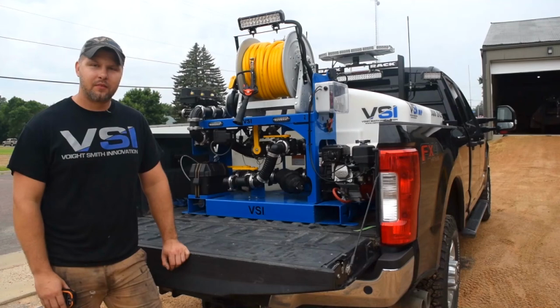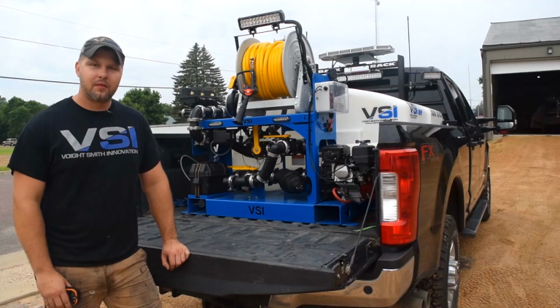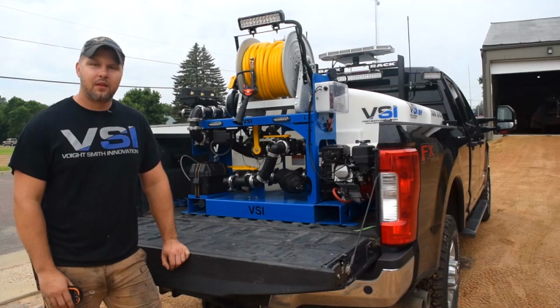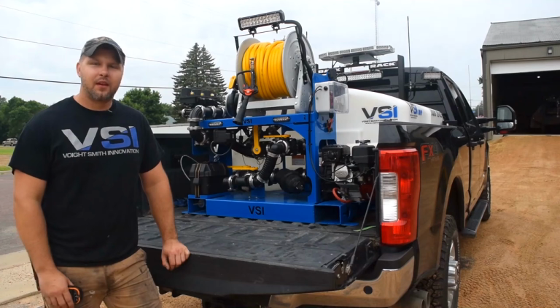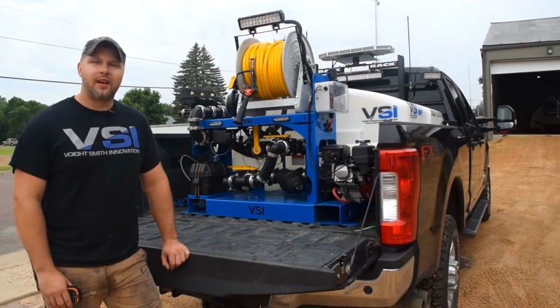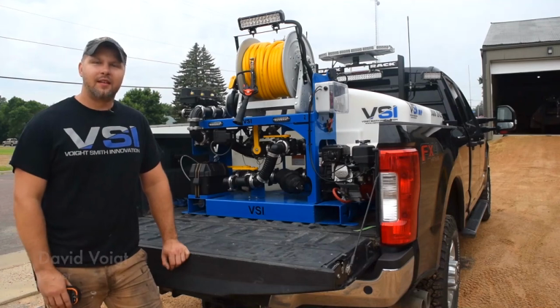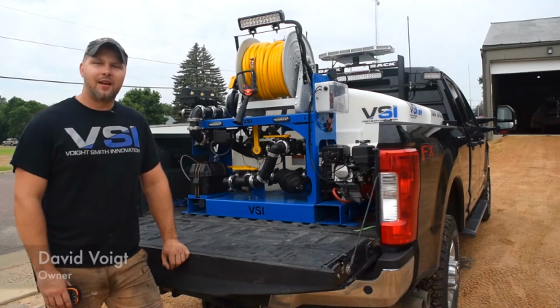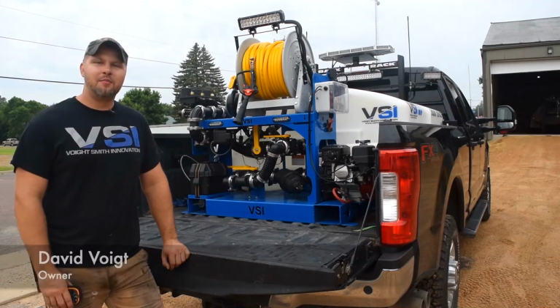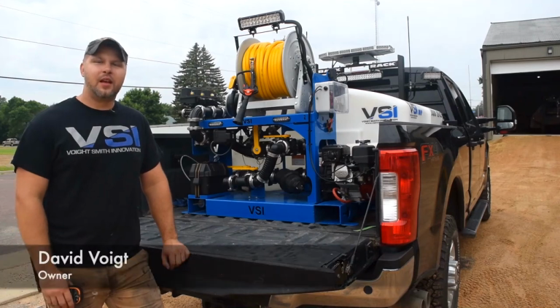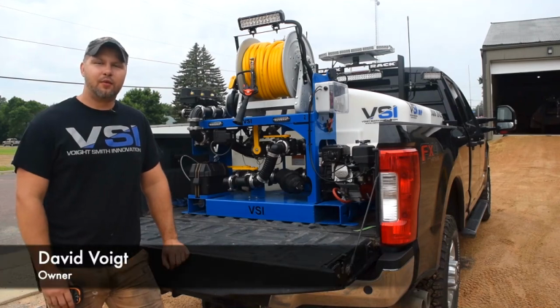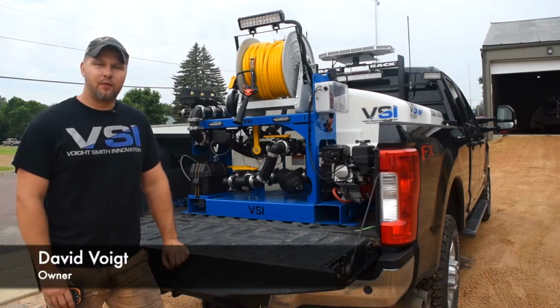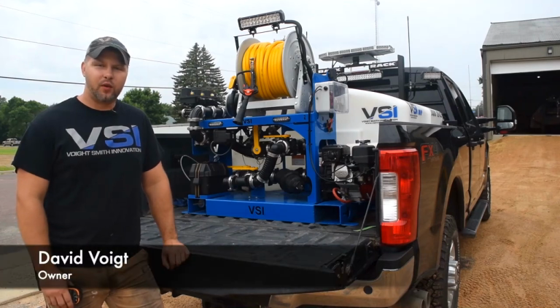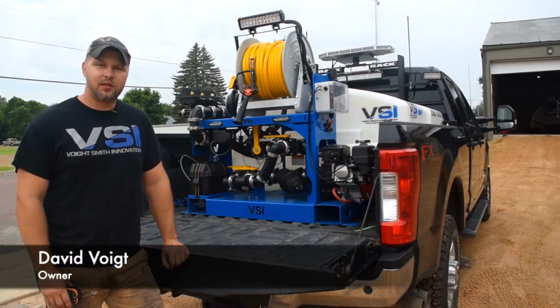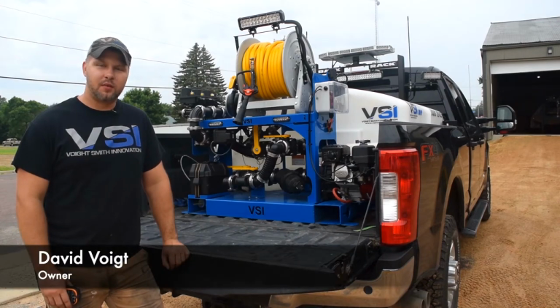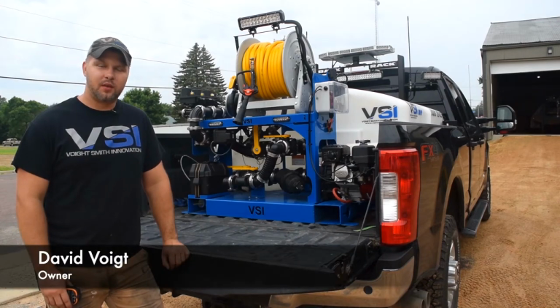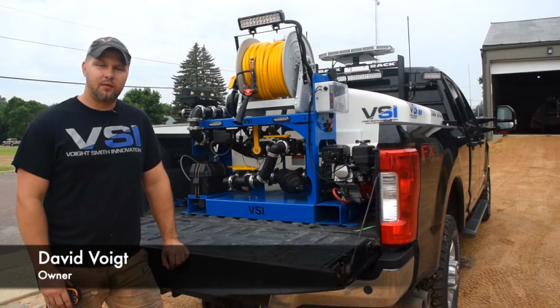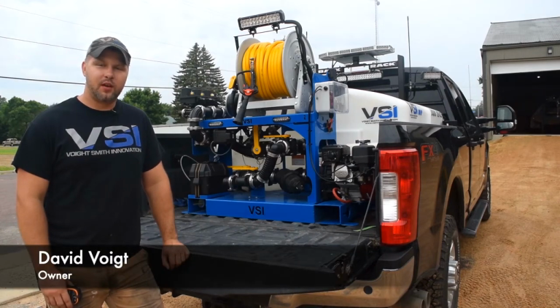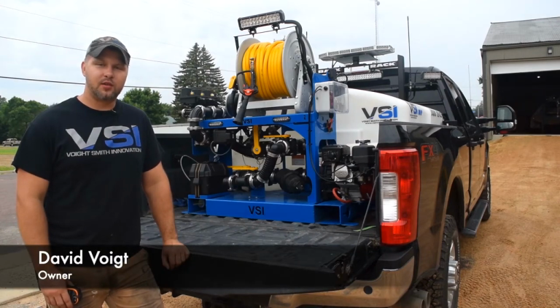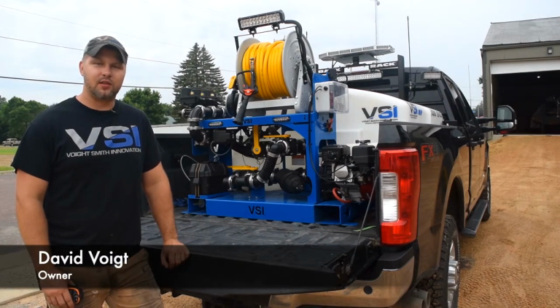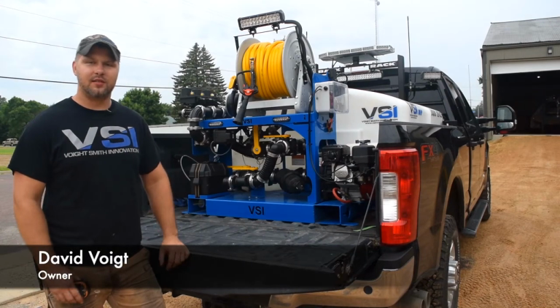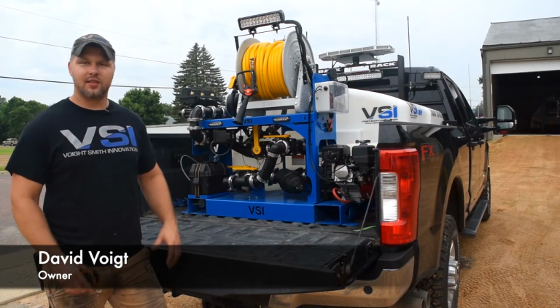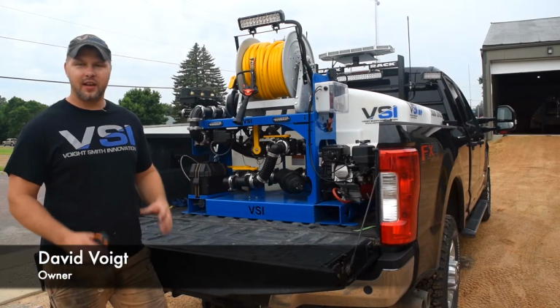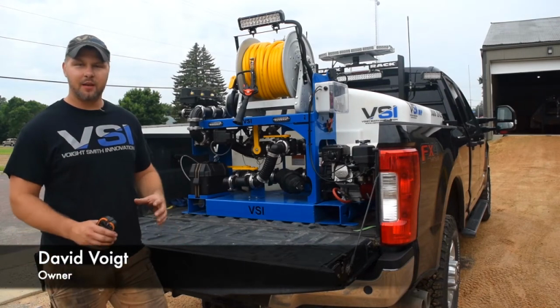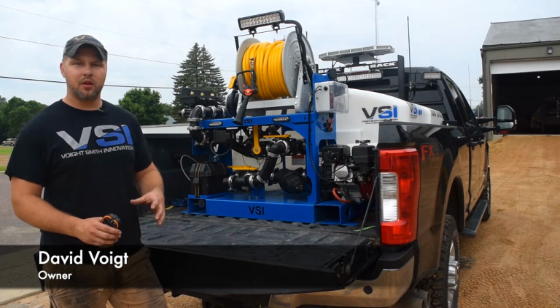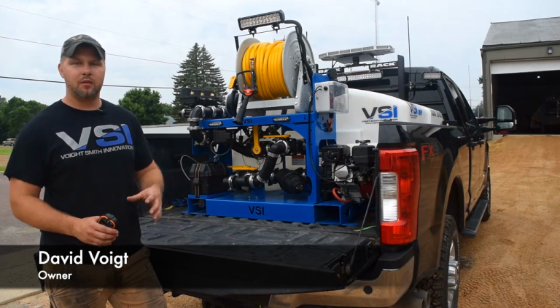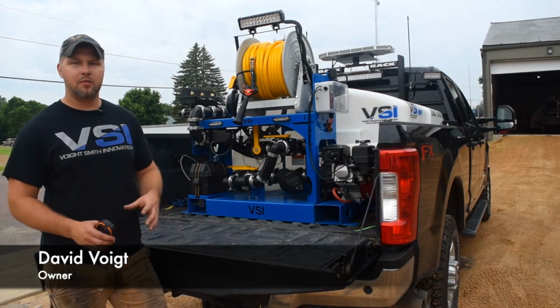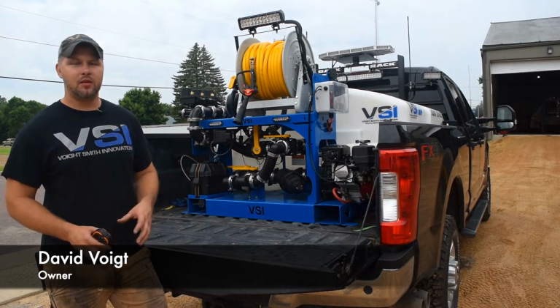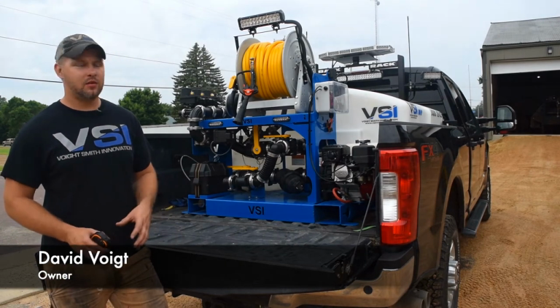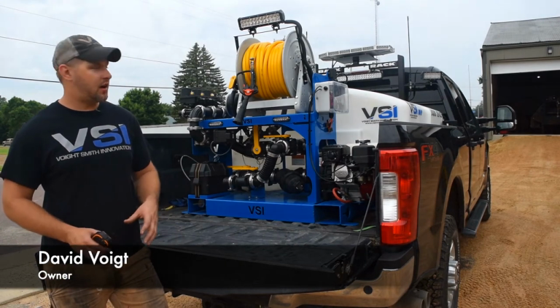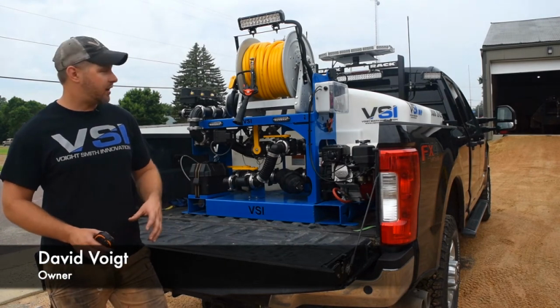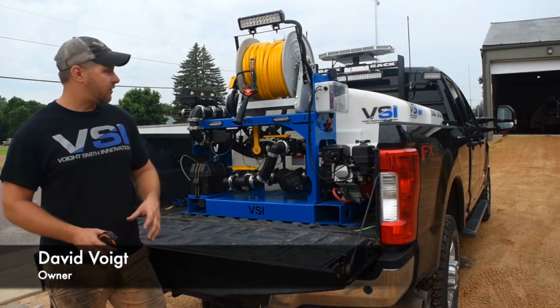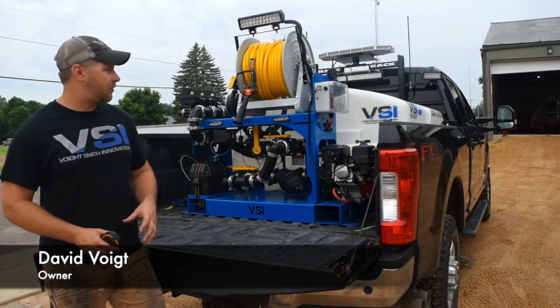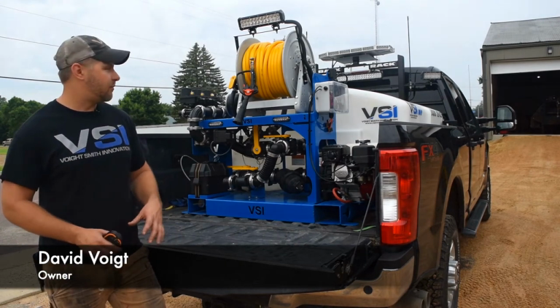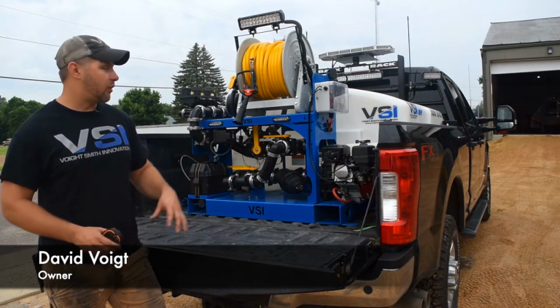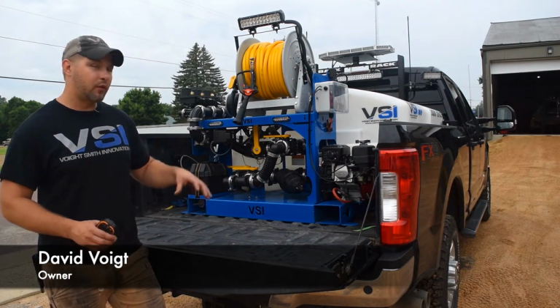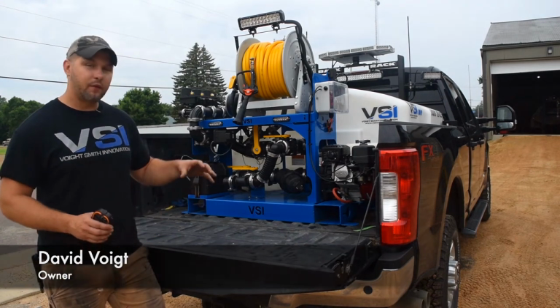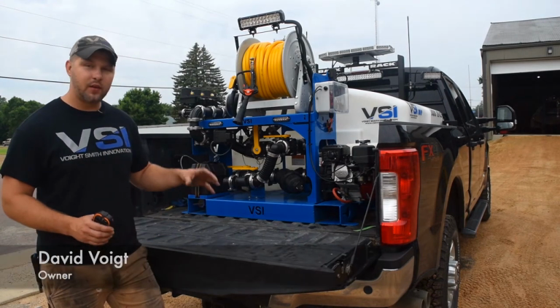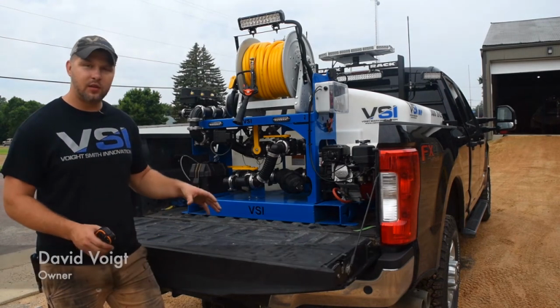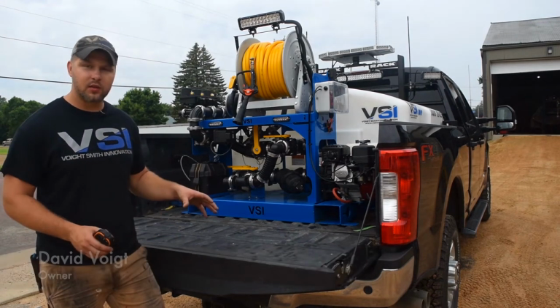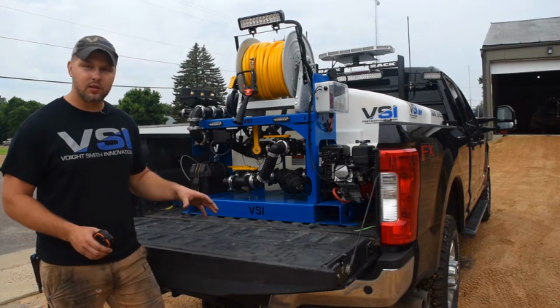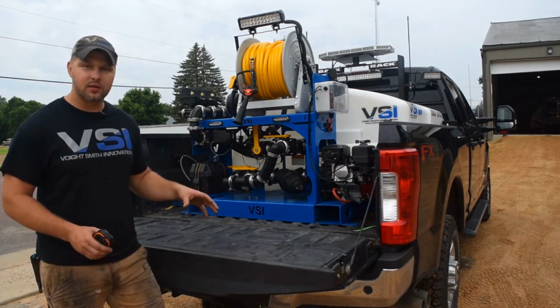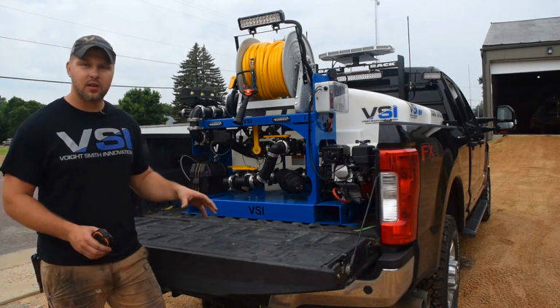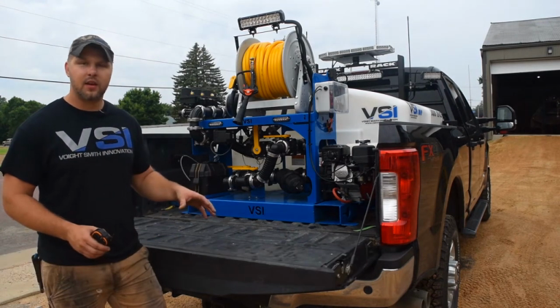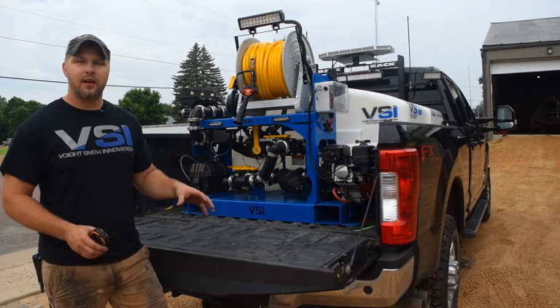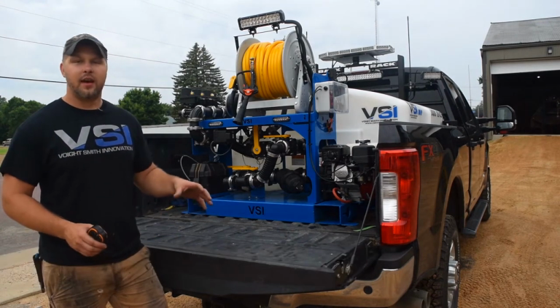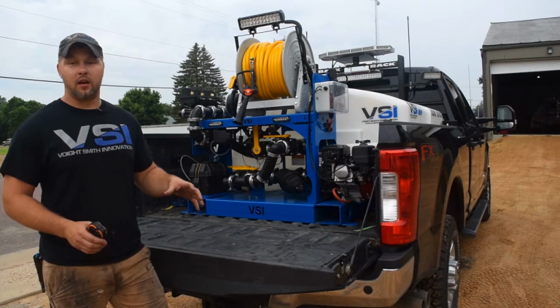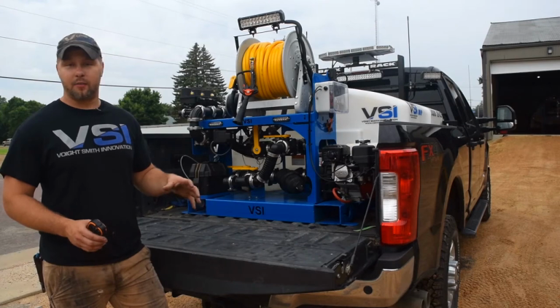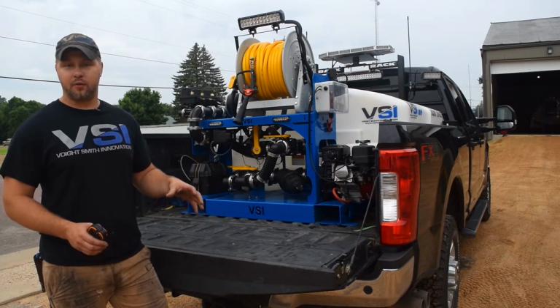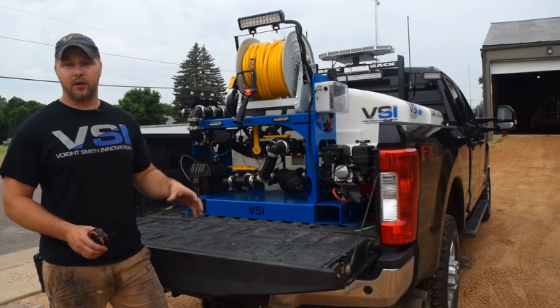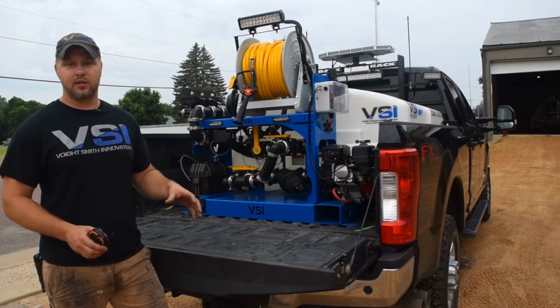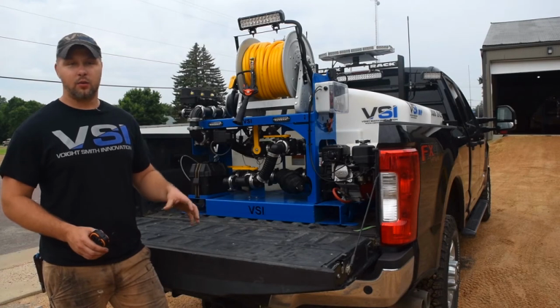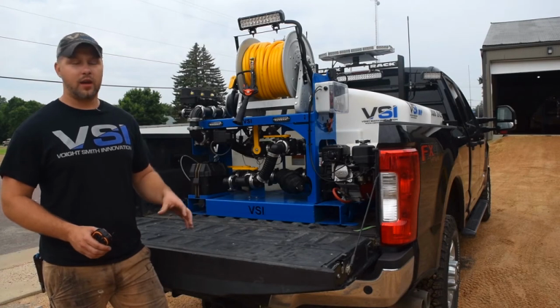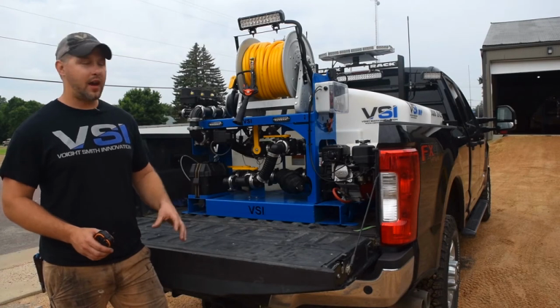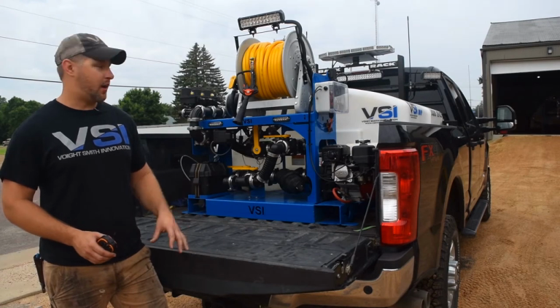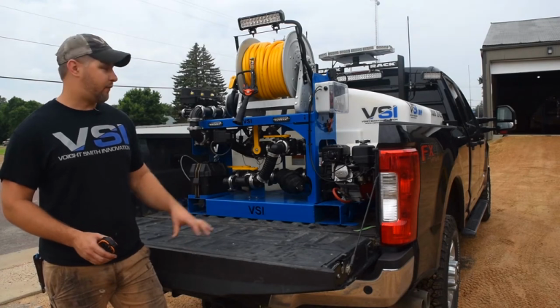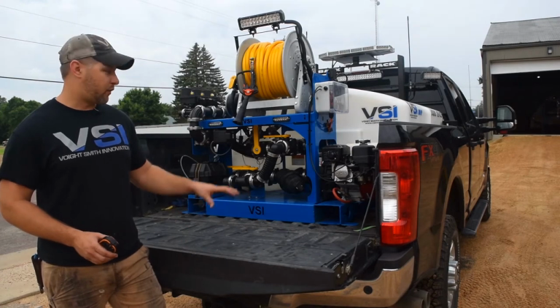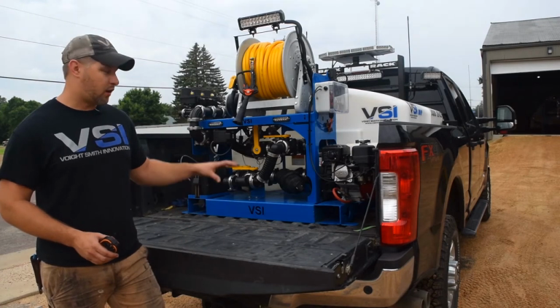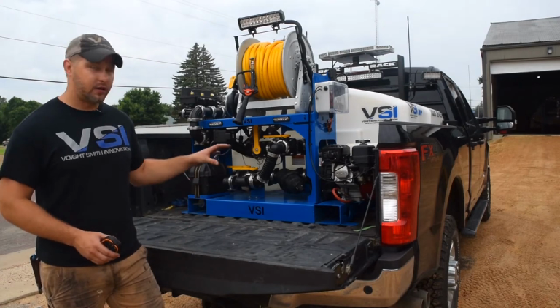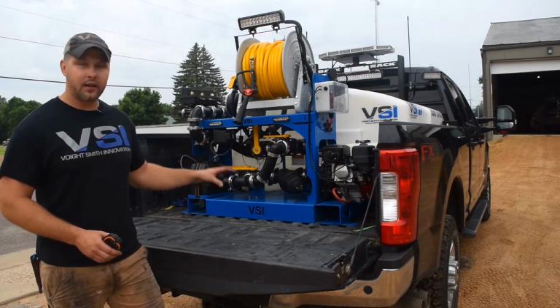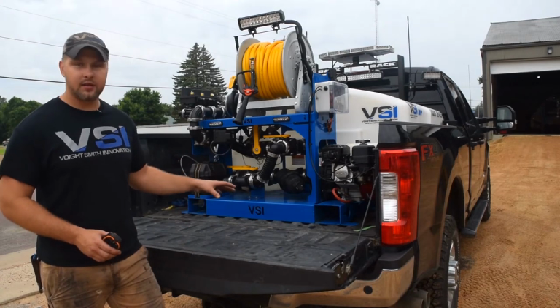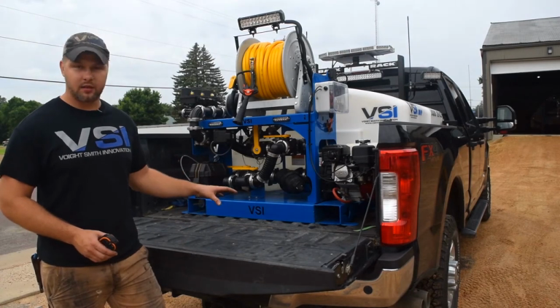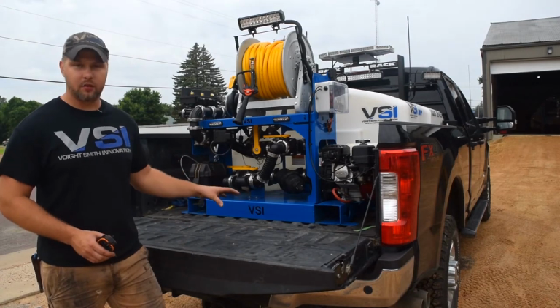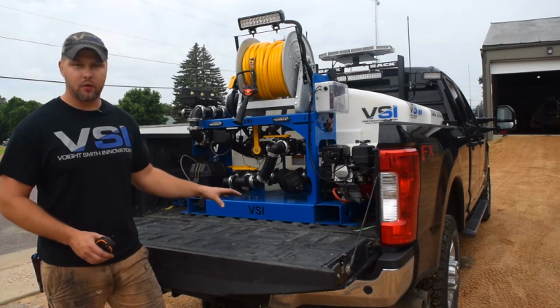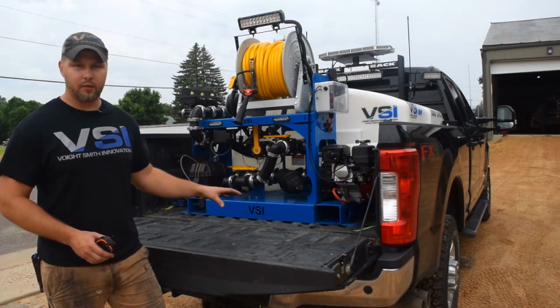Hey, I'm Dave with Voitsmith Innovation and today I'm going to be talking to you about the features and upgrades that we have for our de-icing equipment.